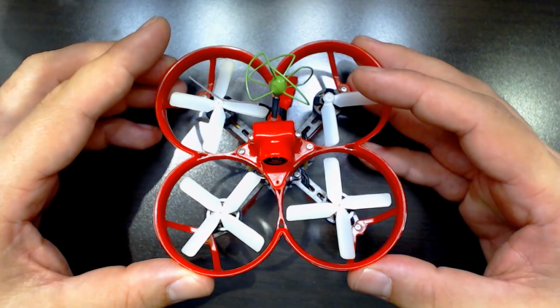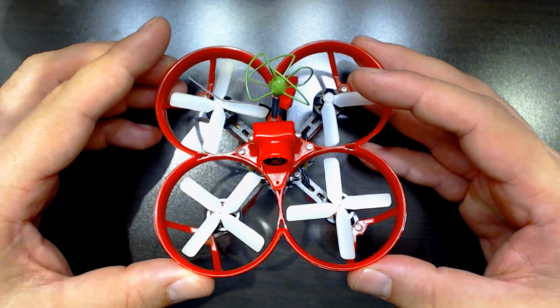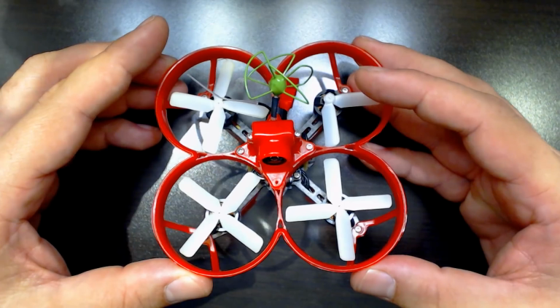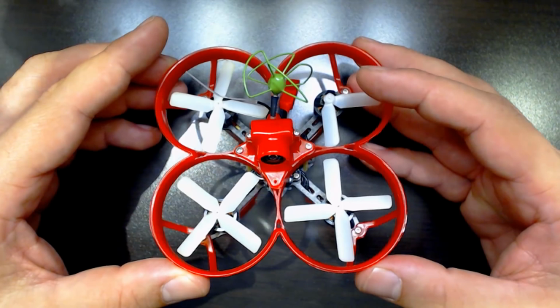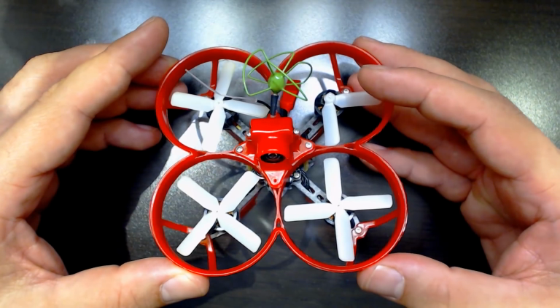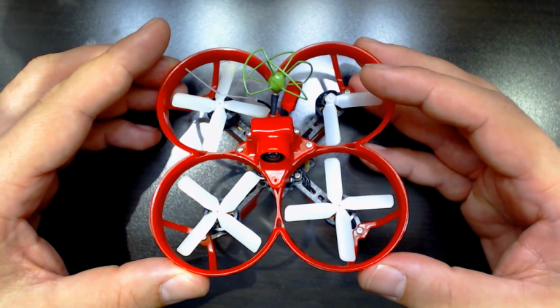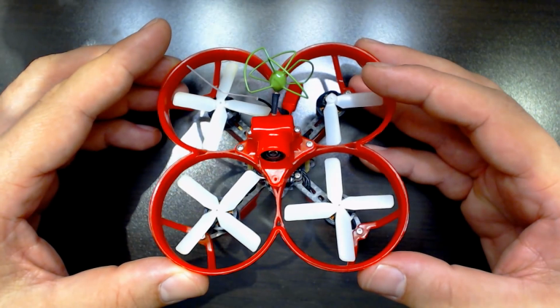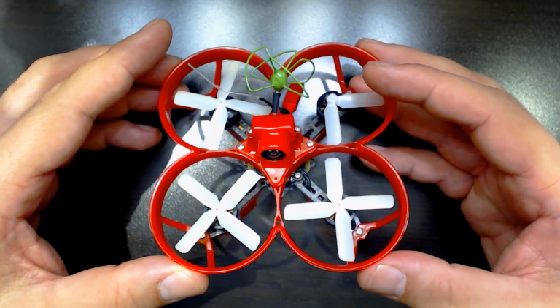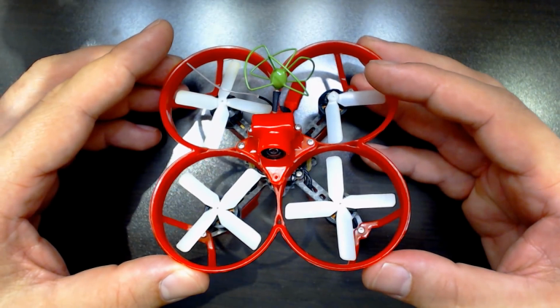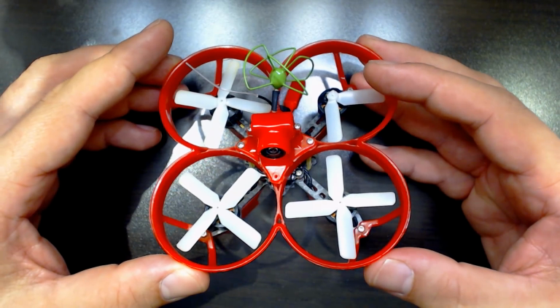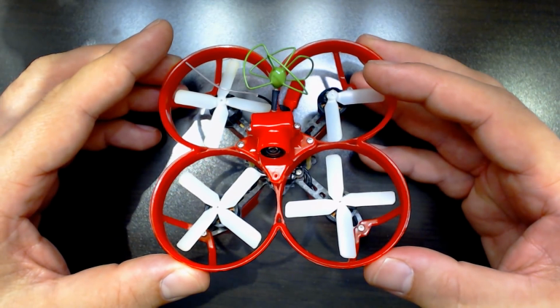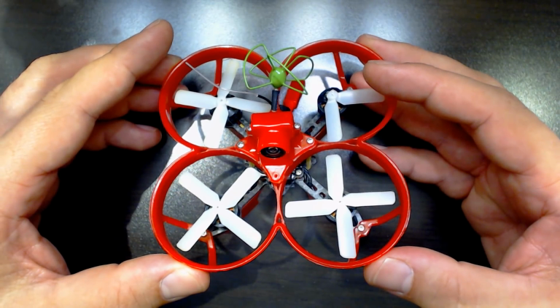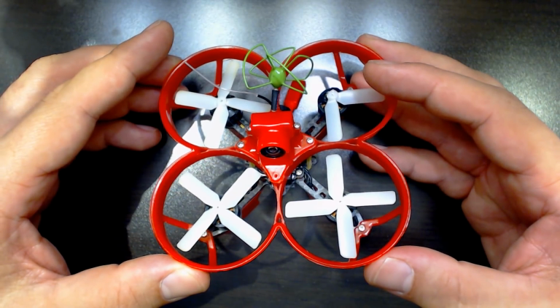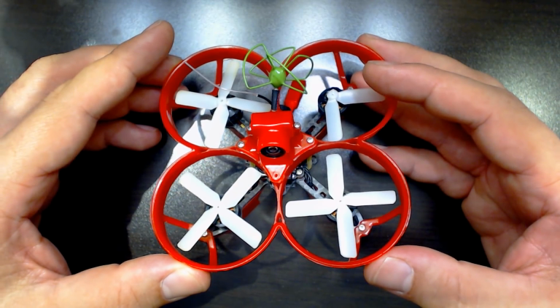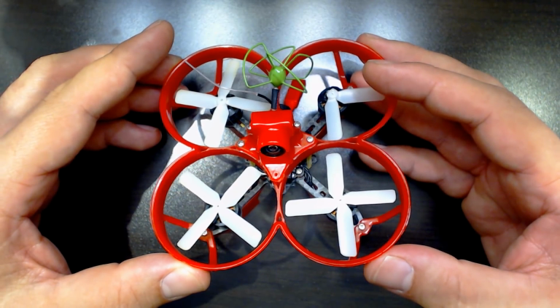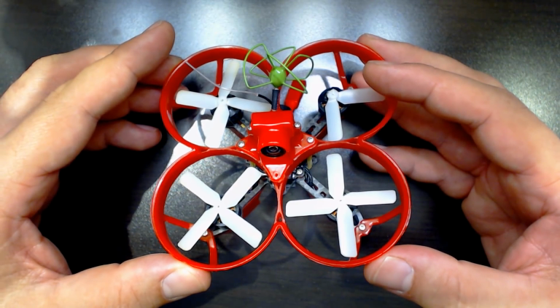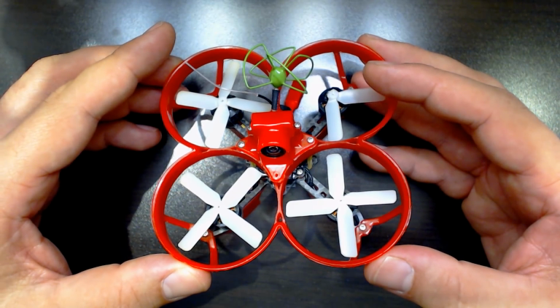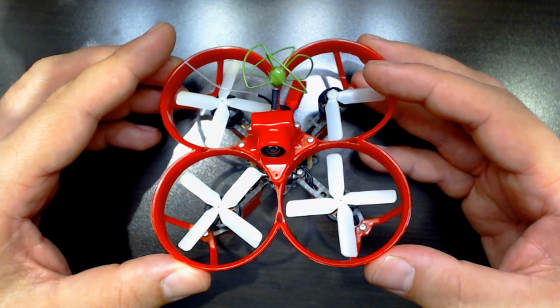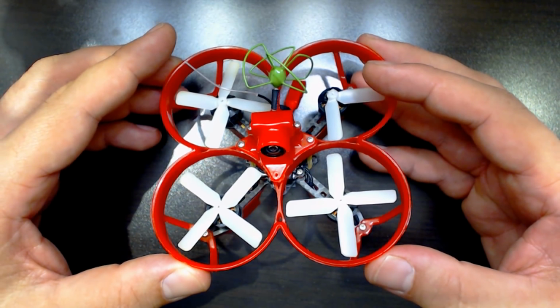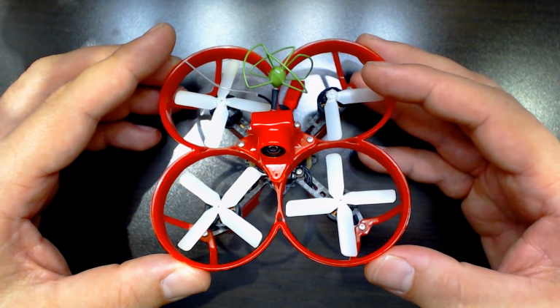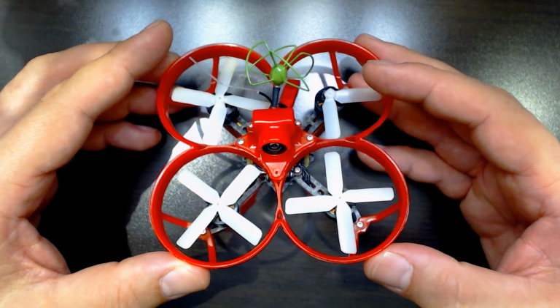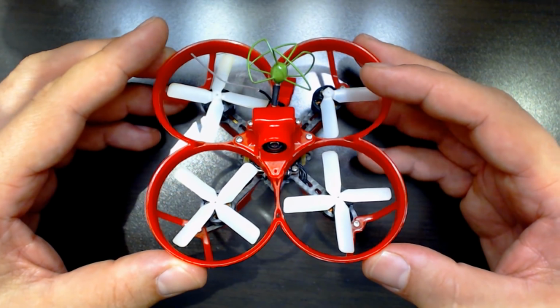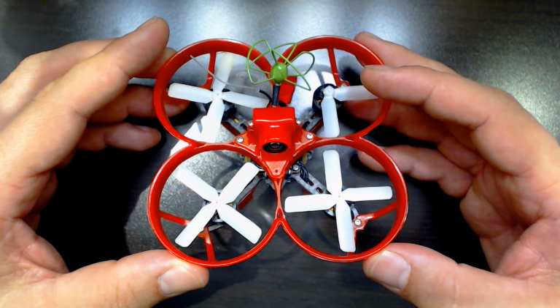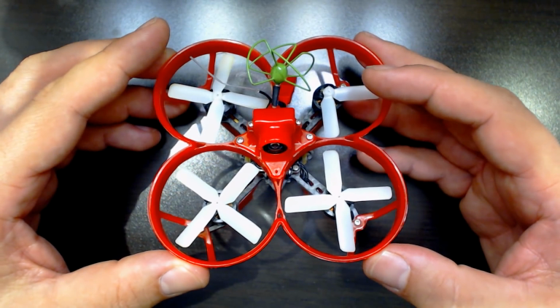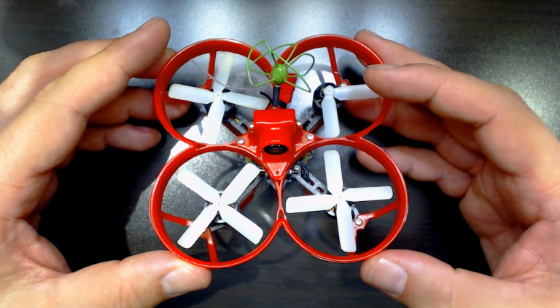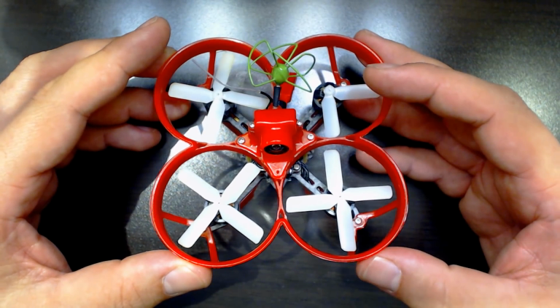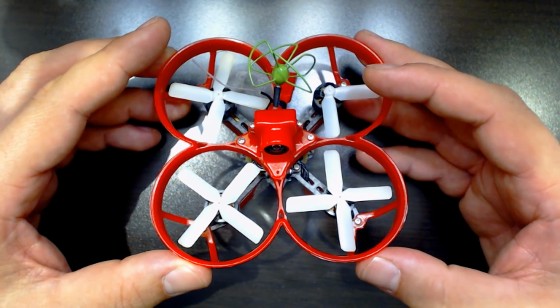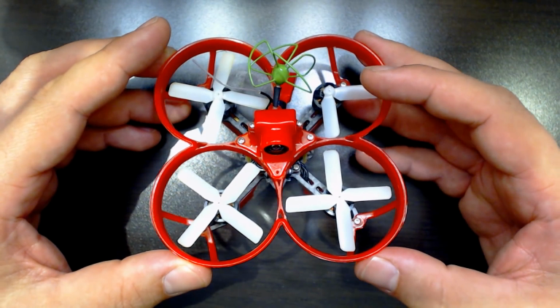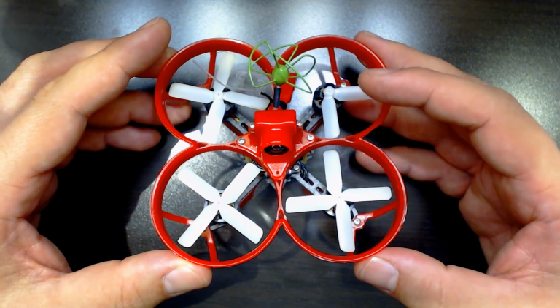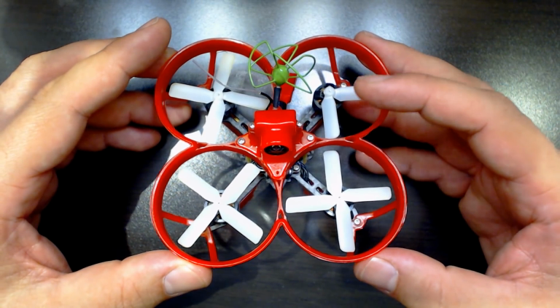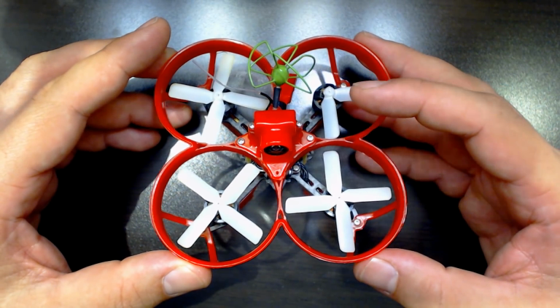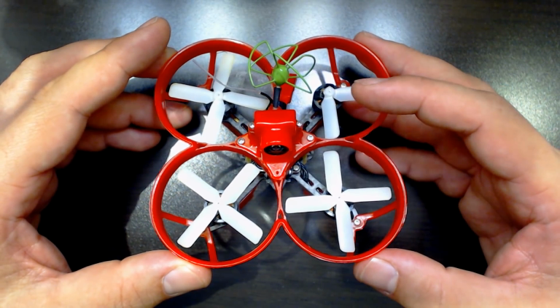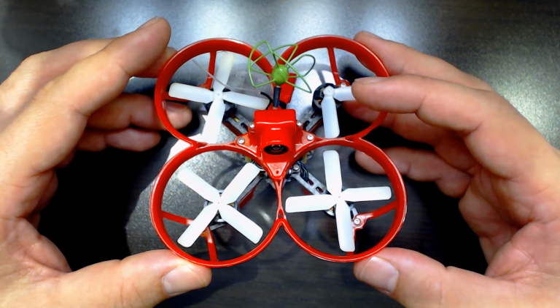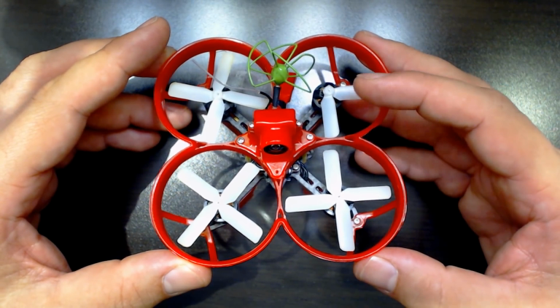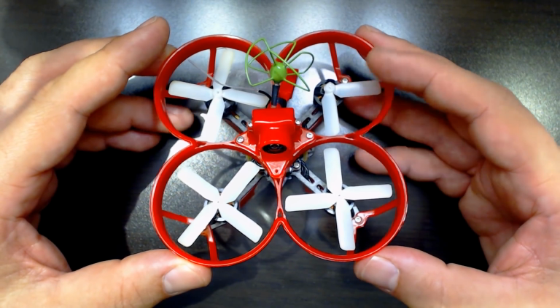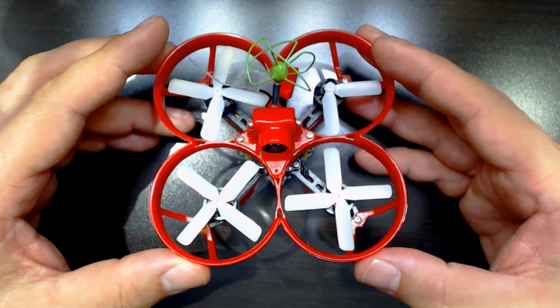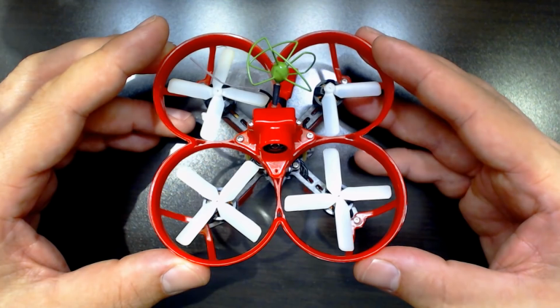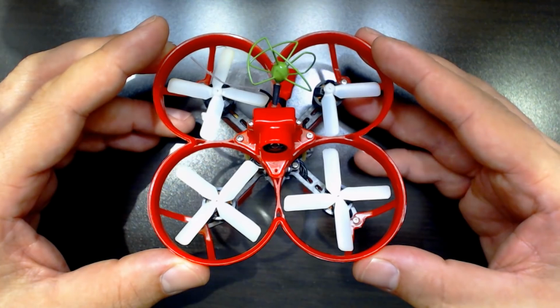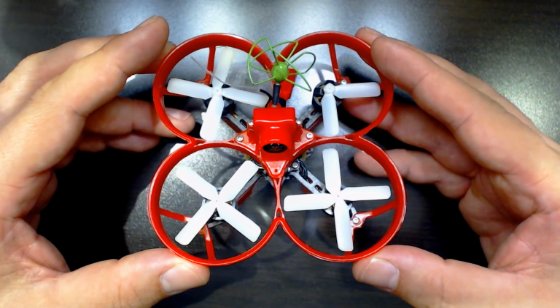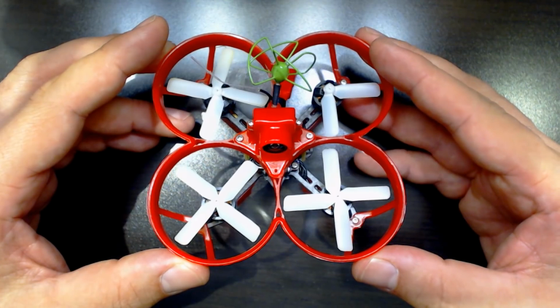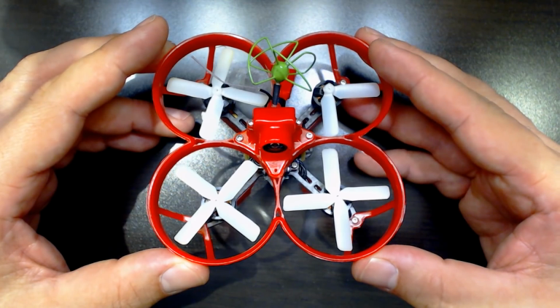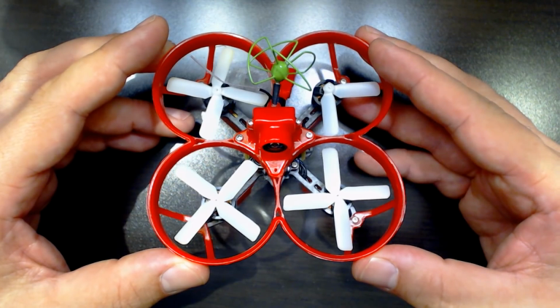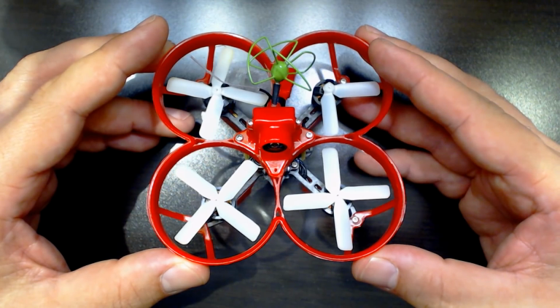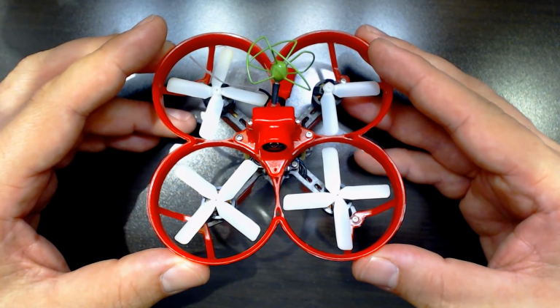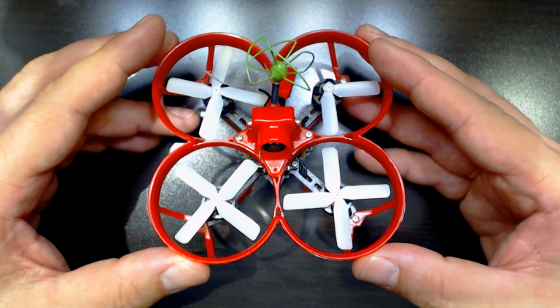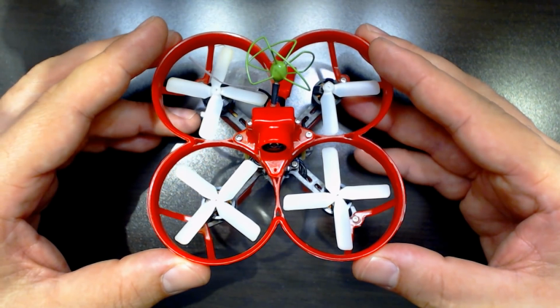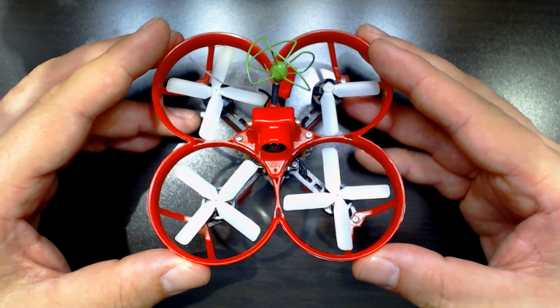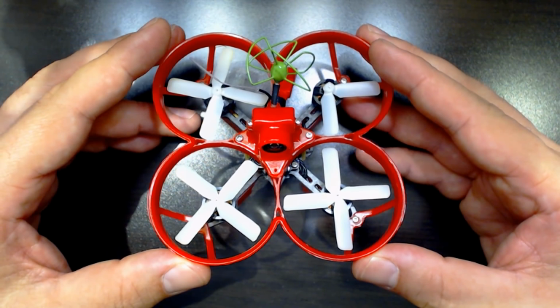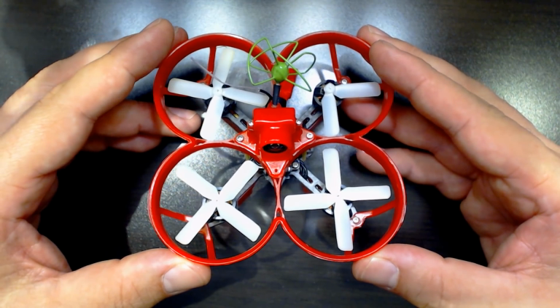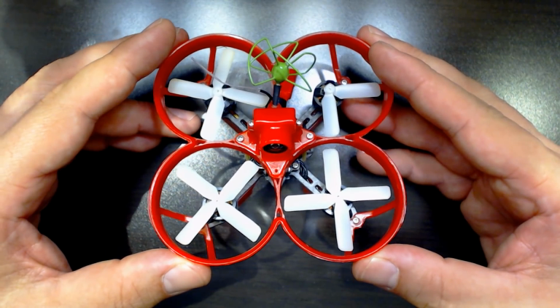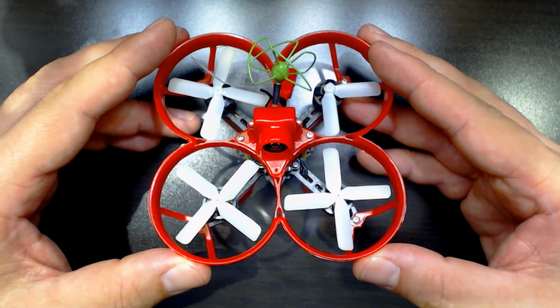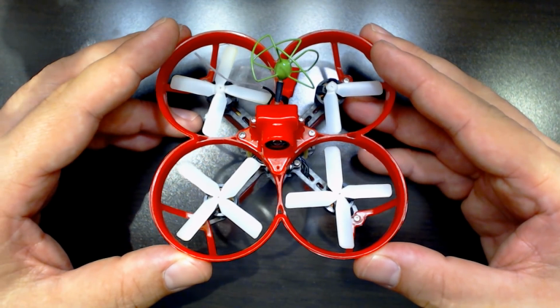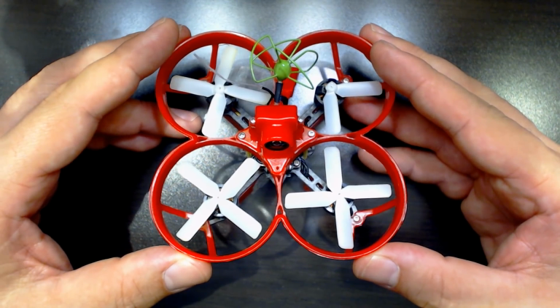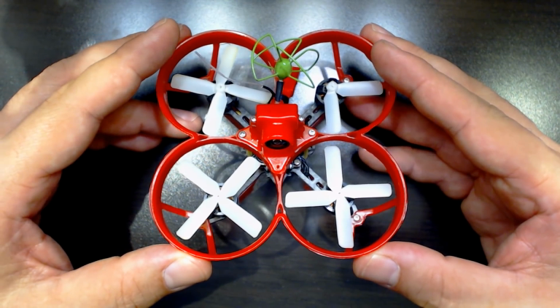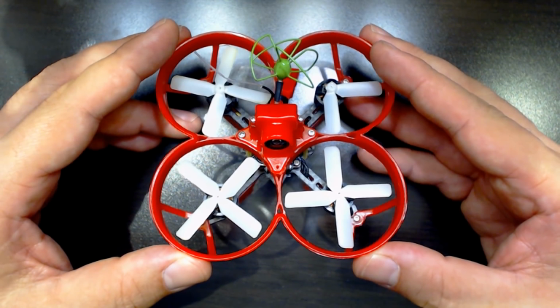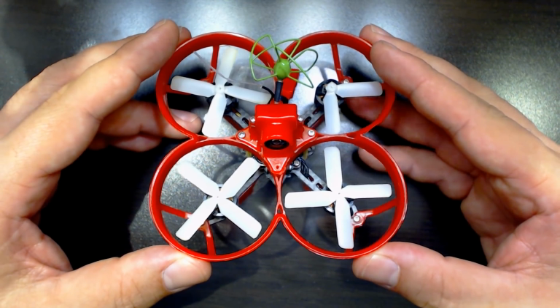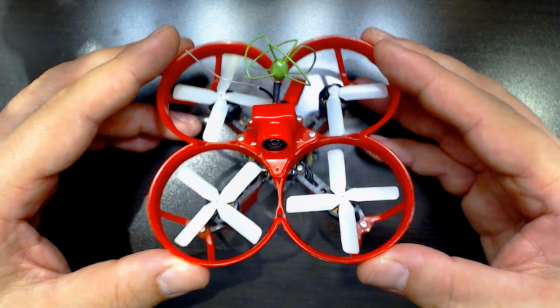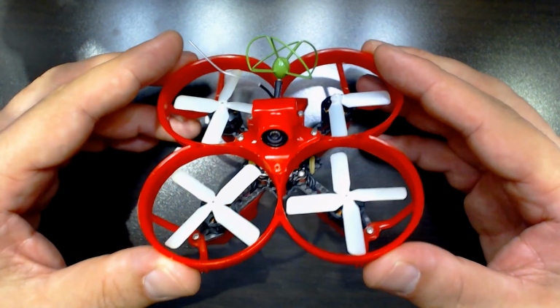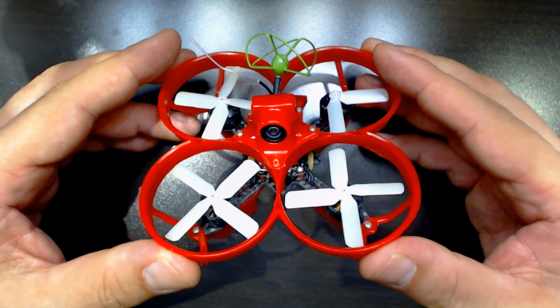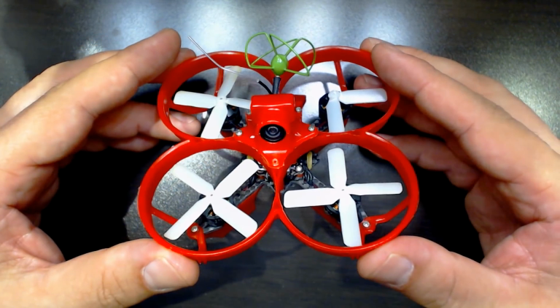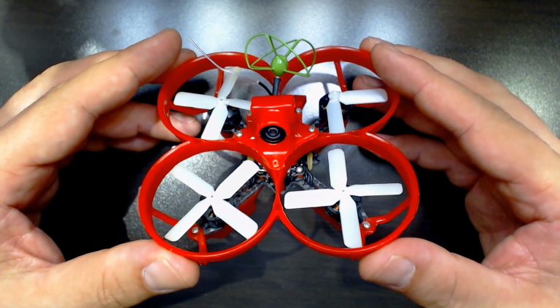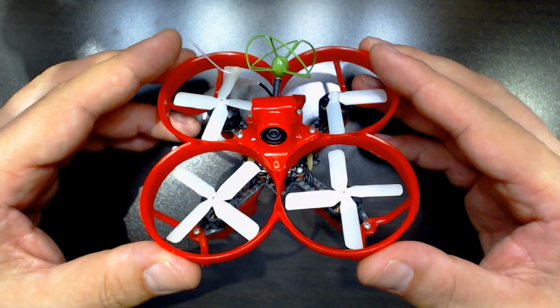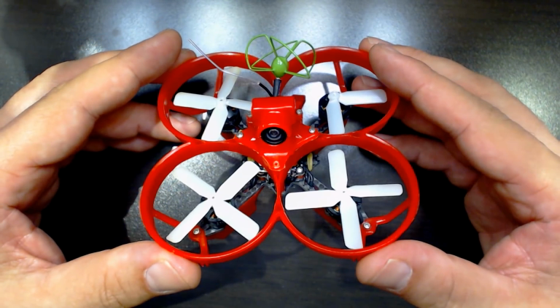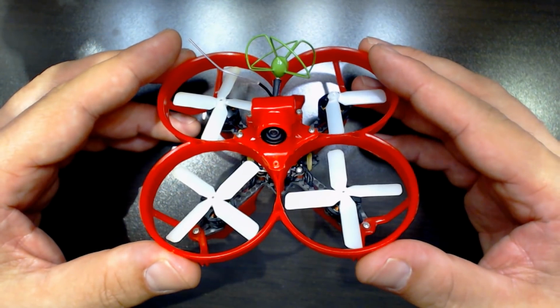Since we're talking about flight performance, let me give you some sample flight video of me flying around my house with this guy.